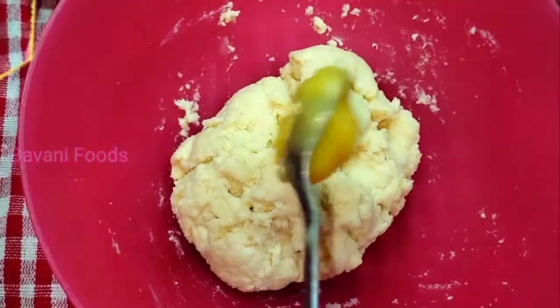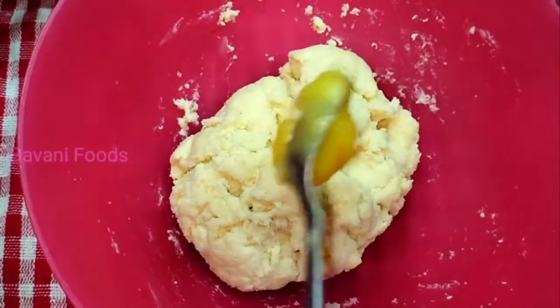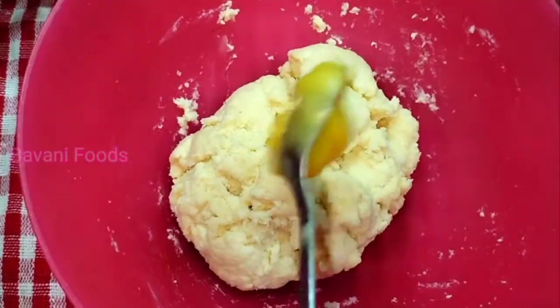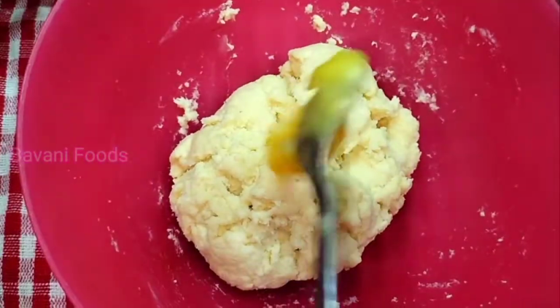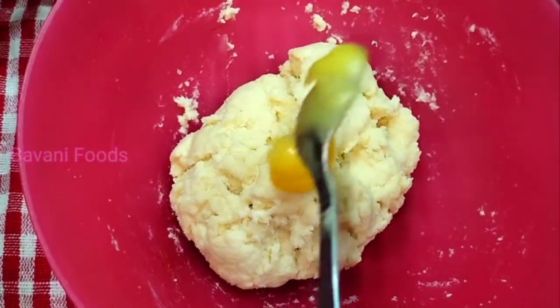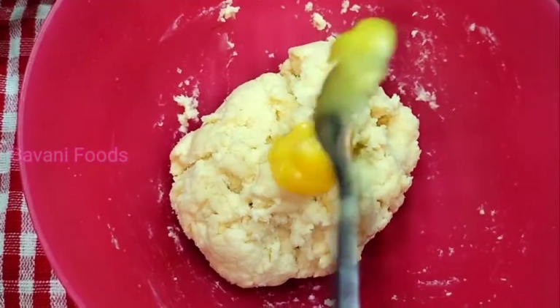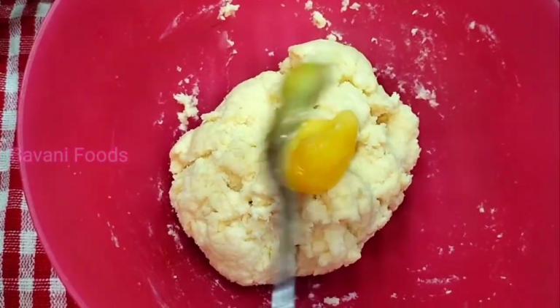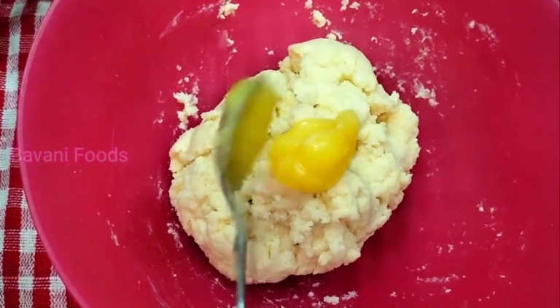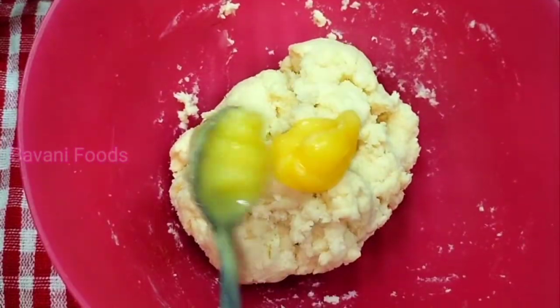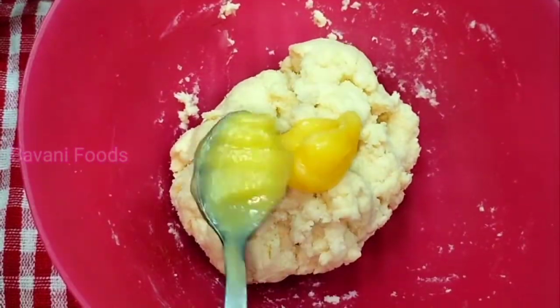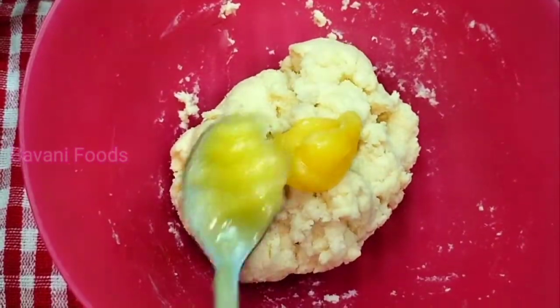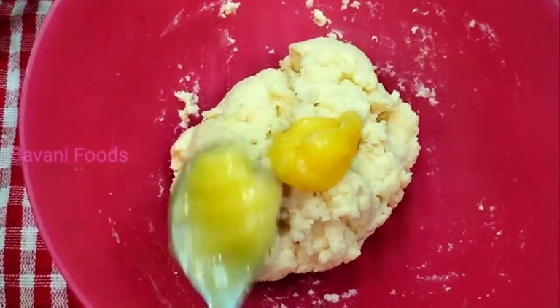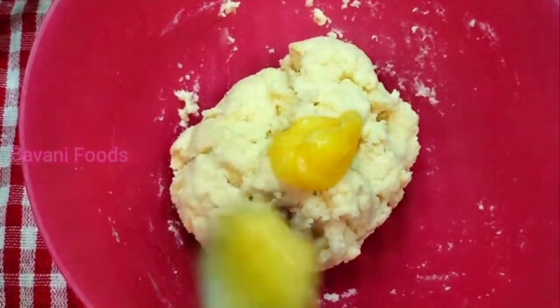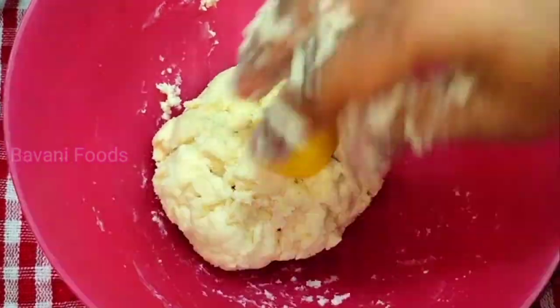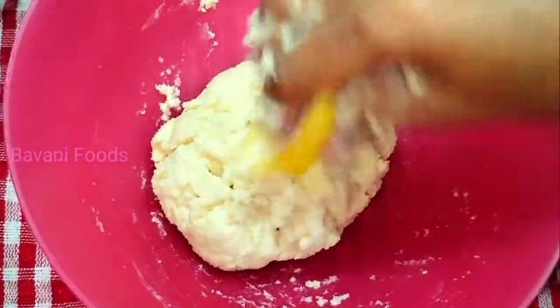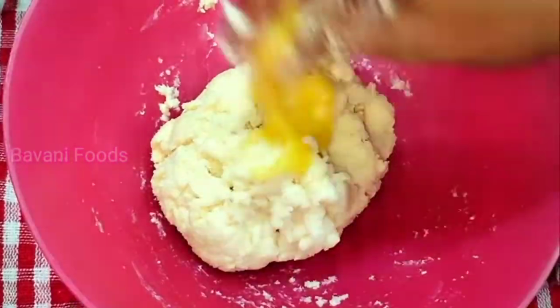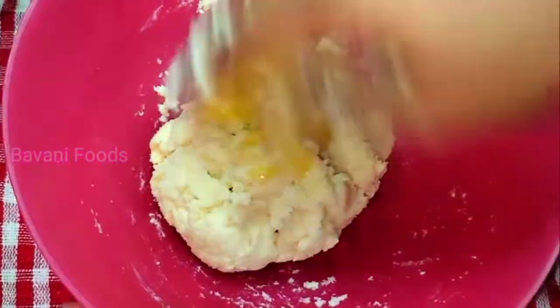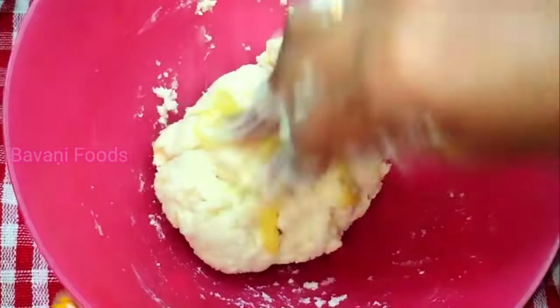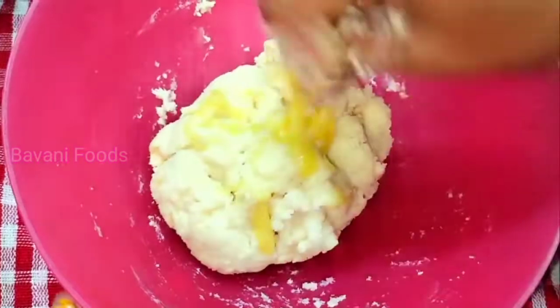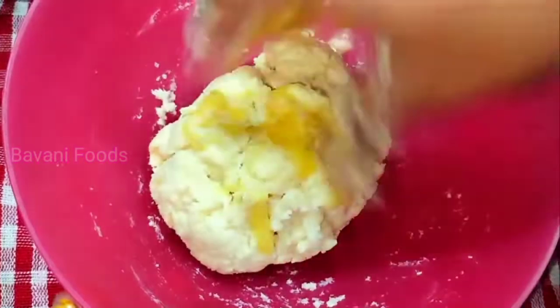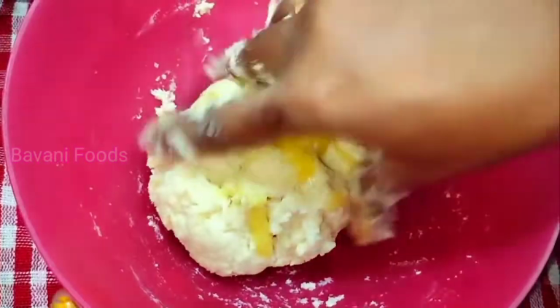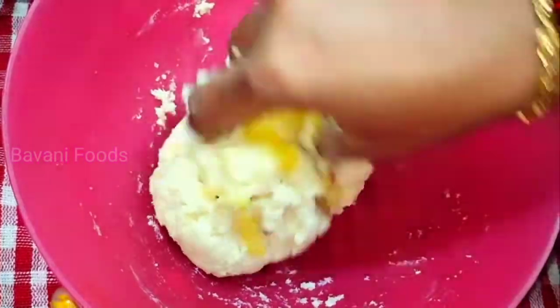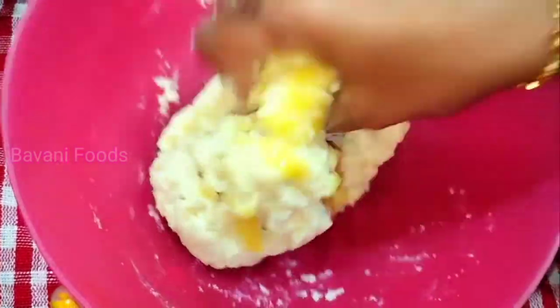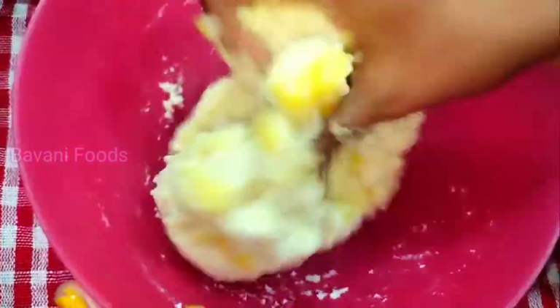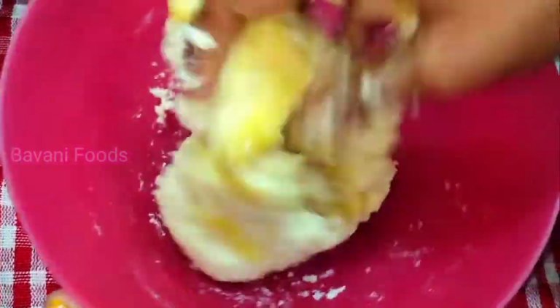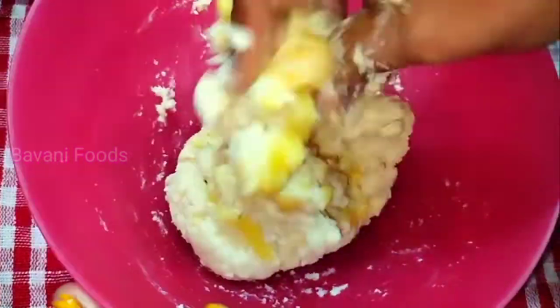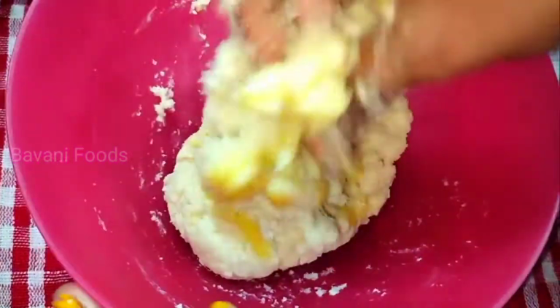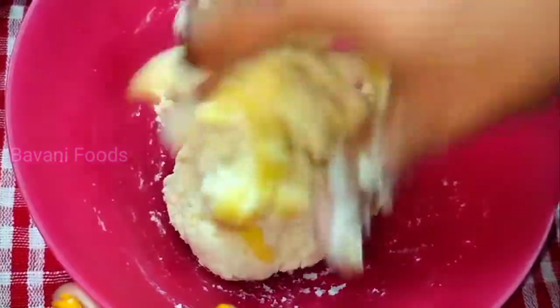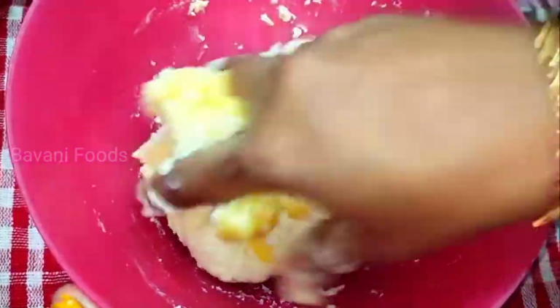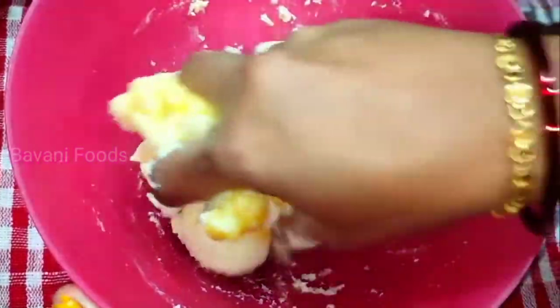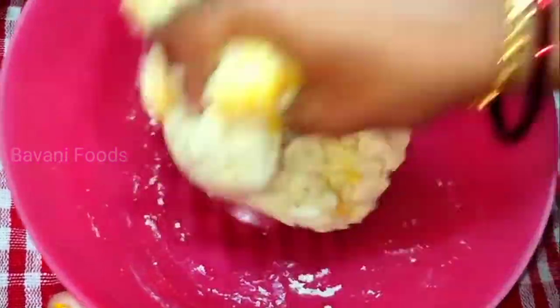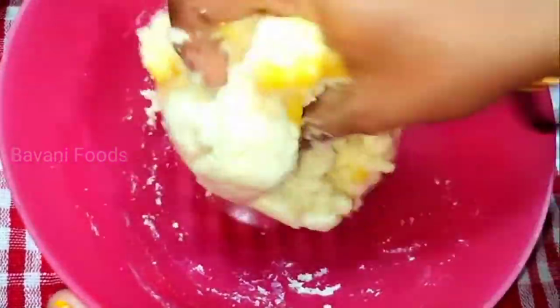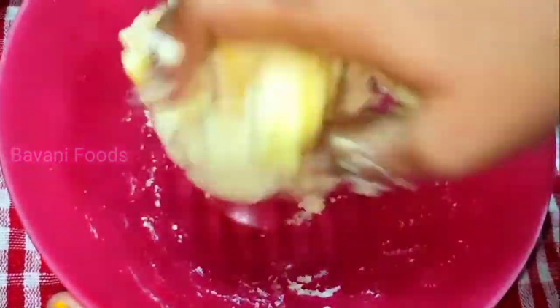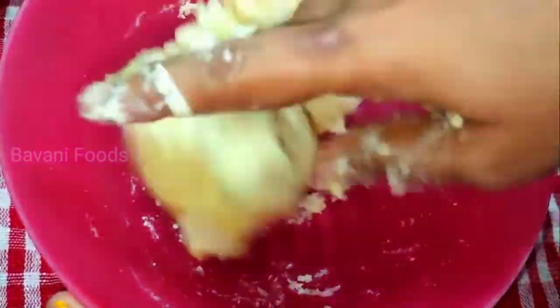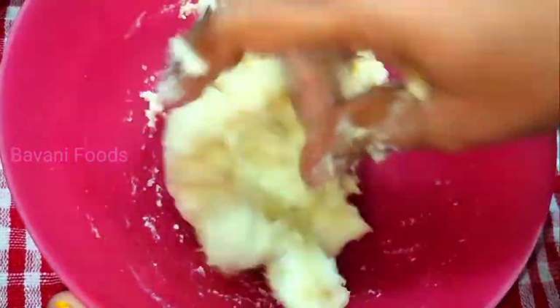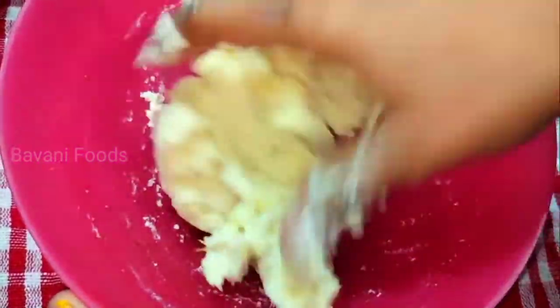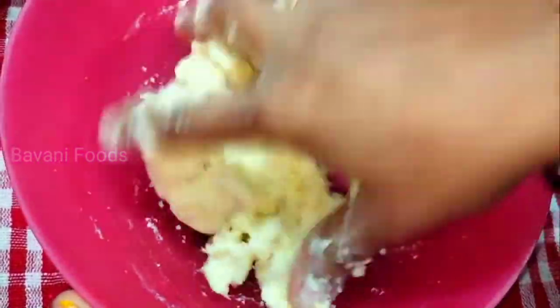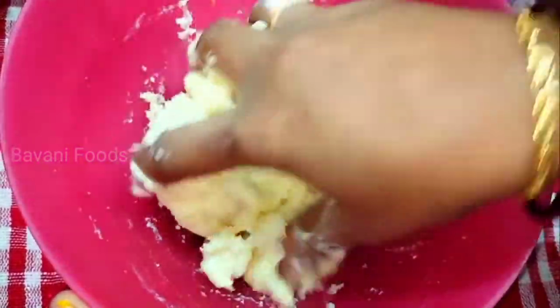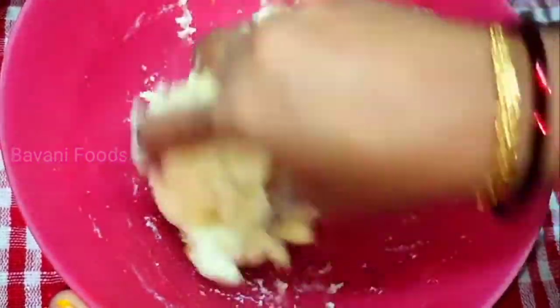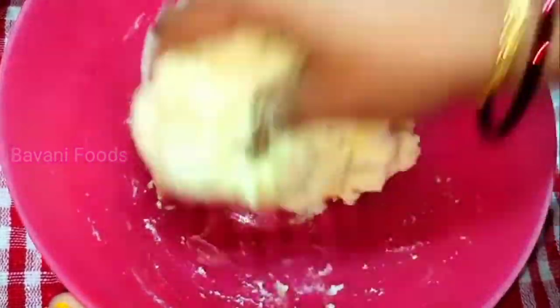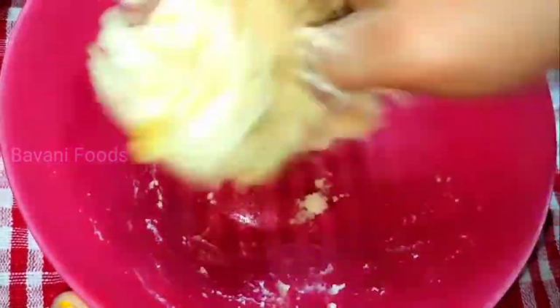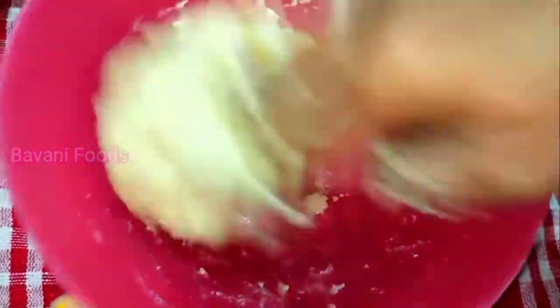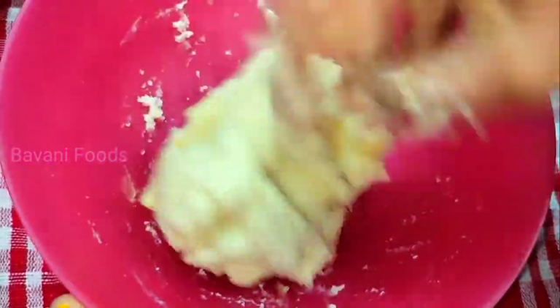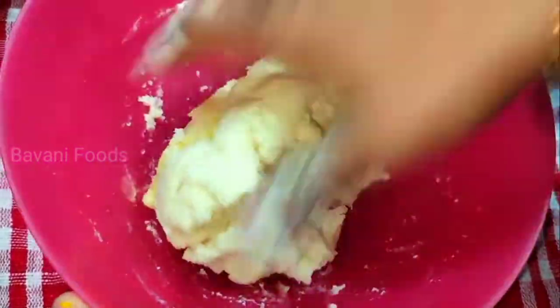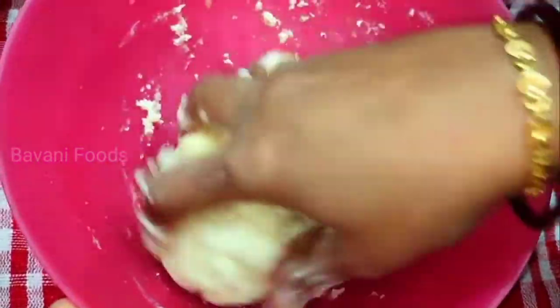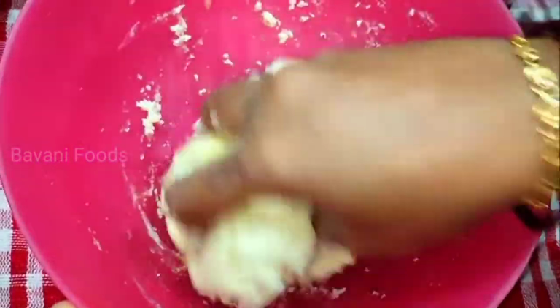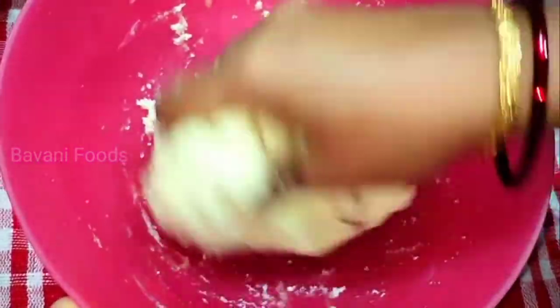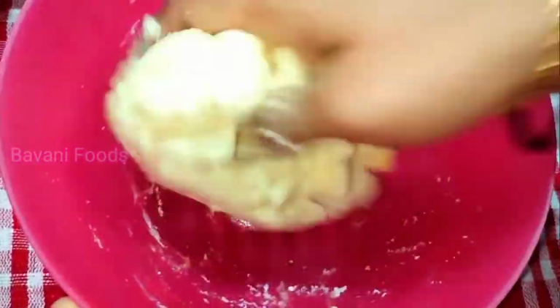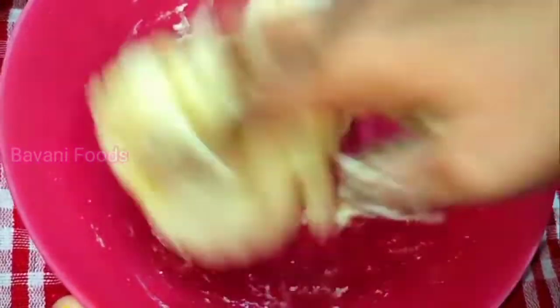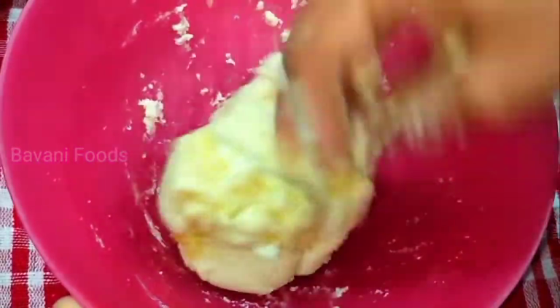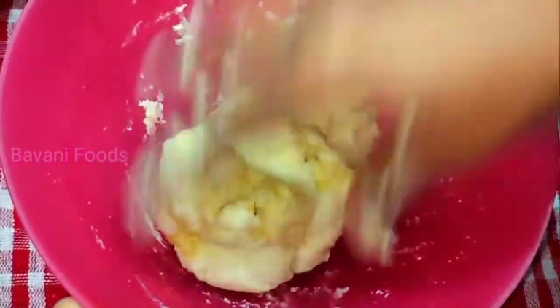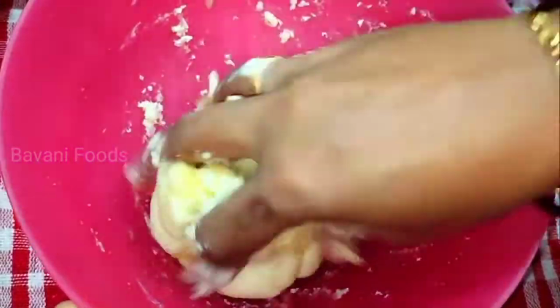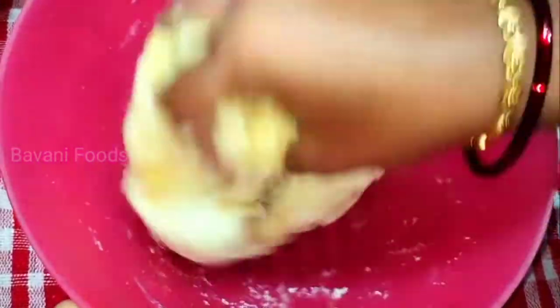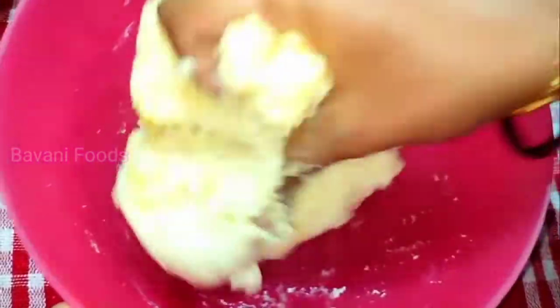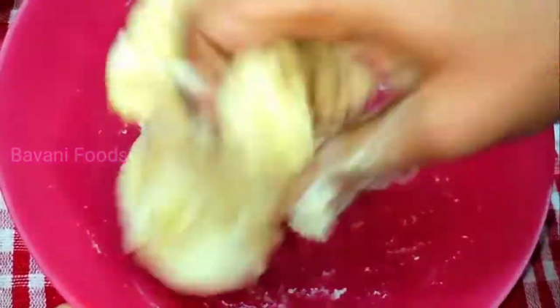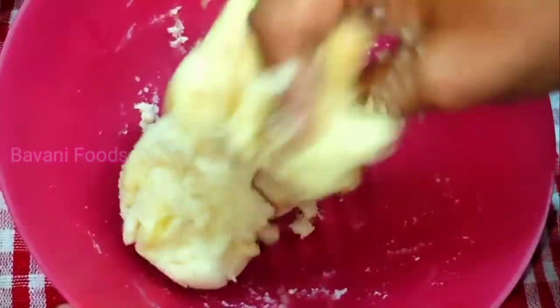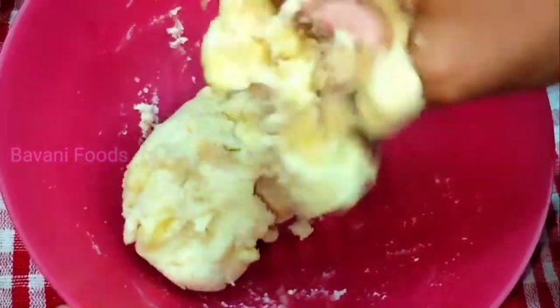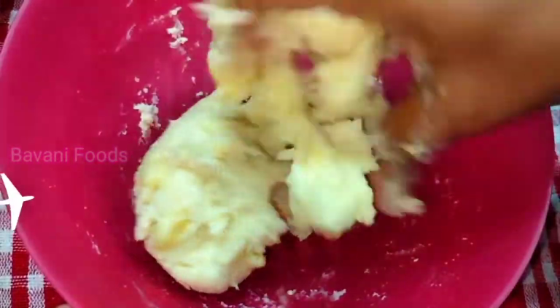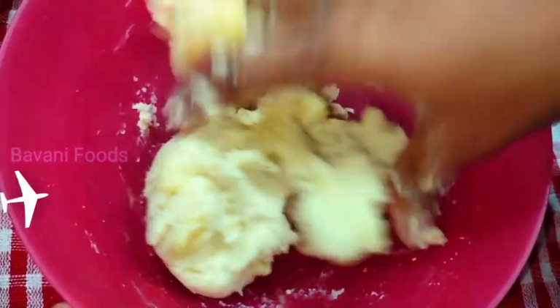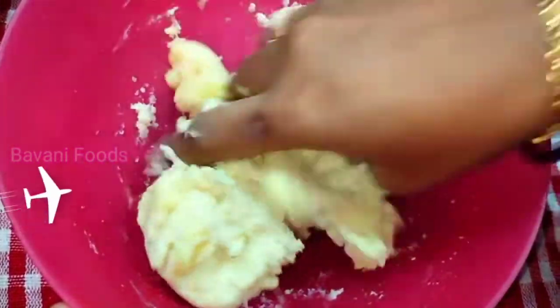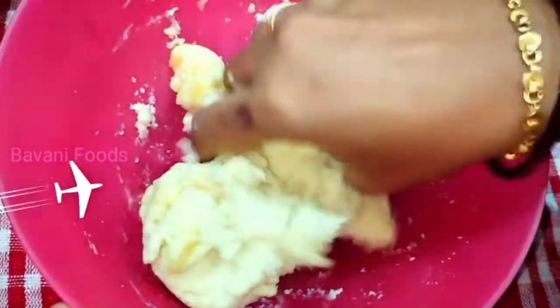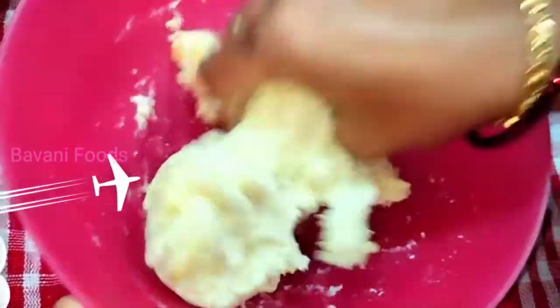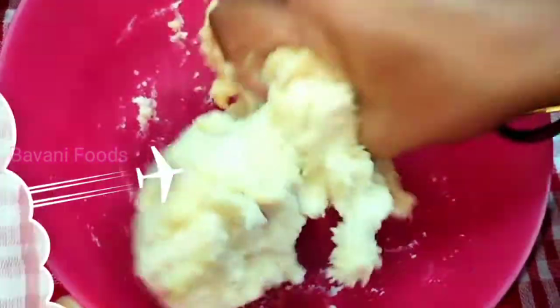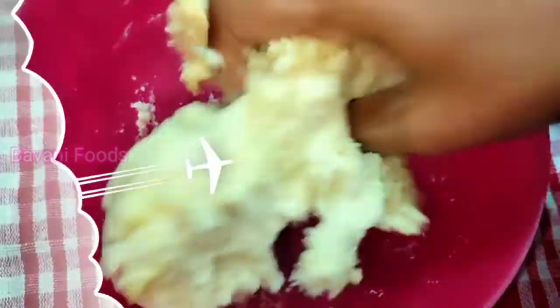Now we will mix the 200 ml. Next is a mixture of 1 tsp of the ingredient.